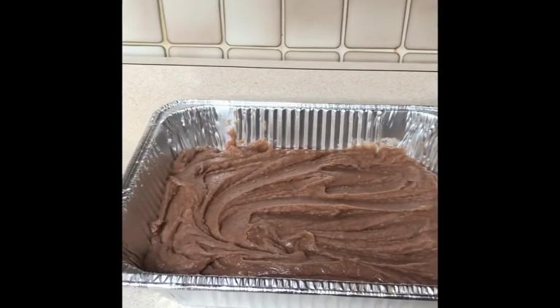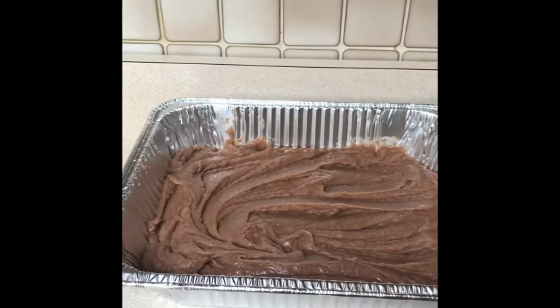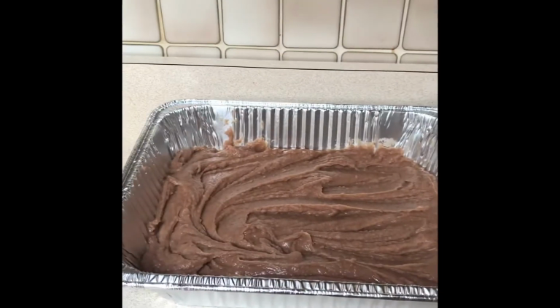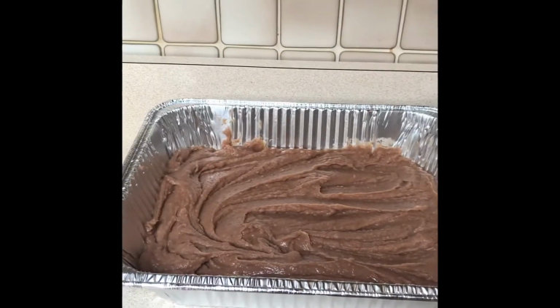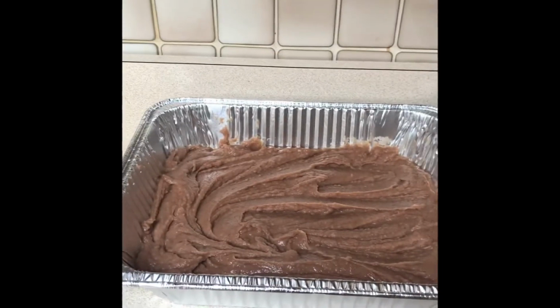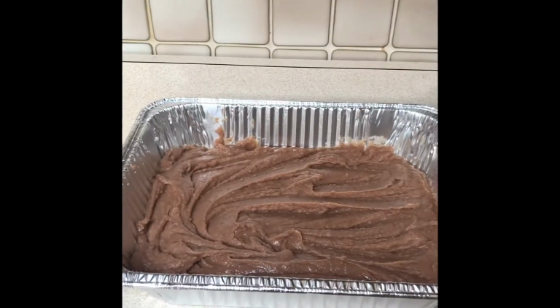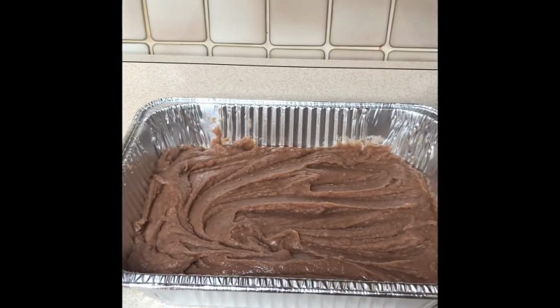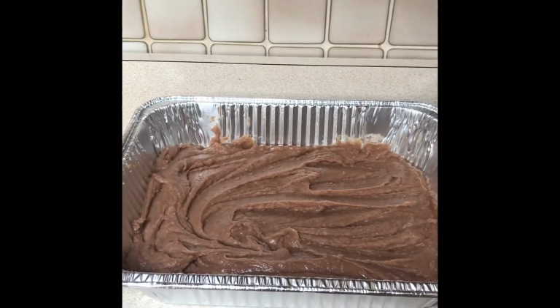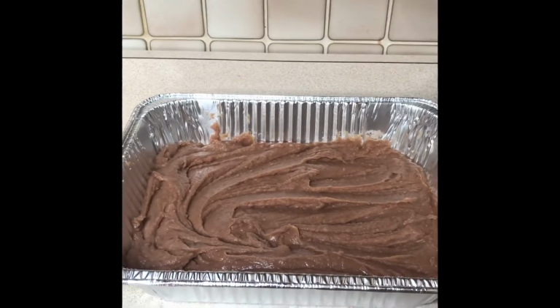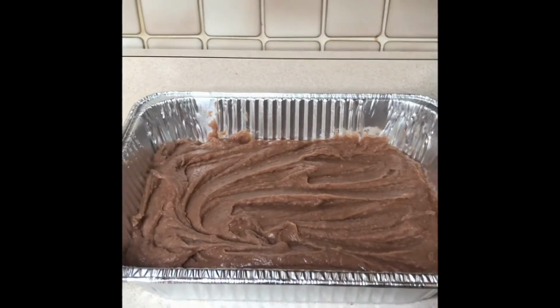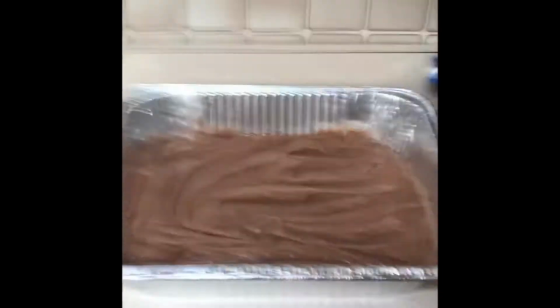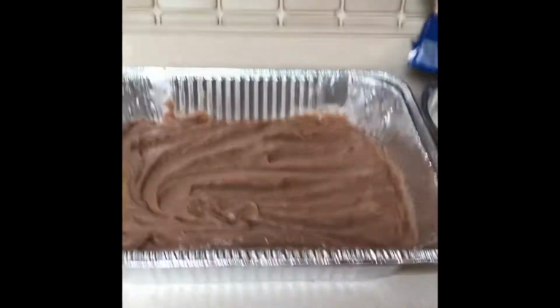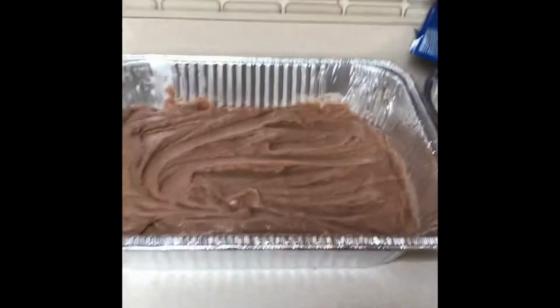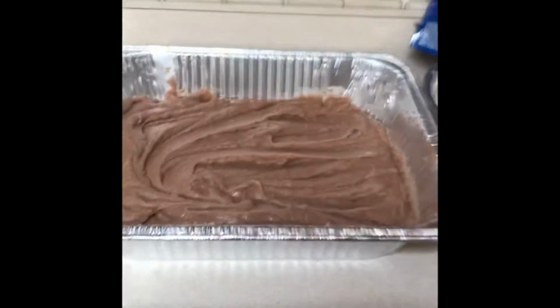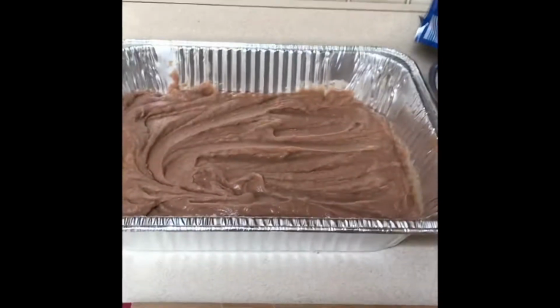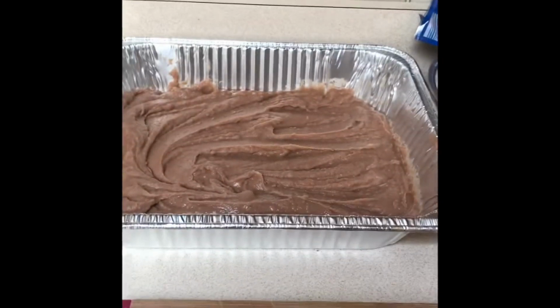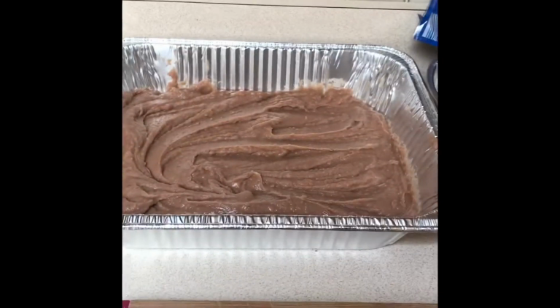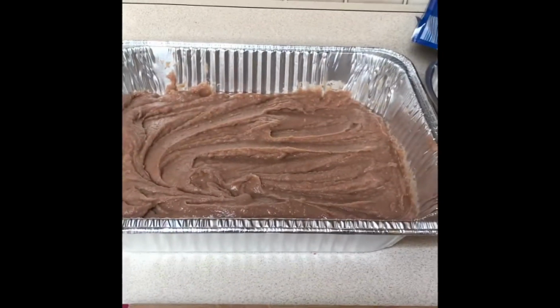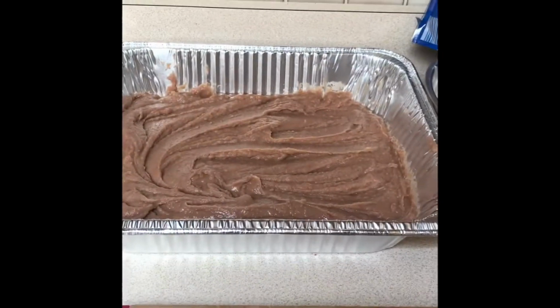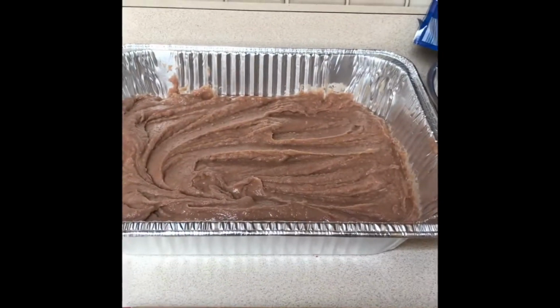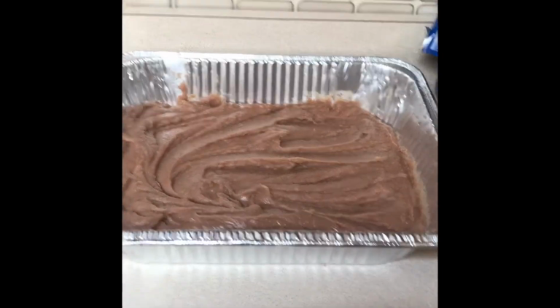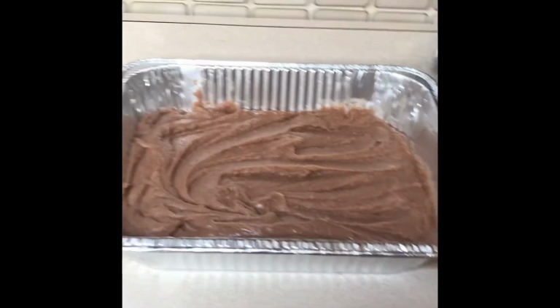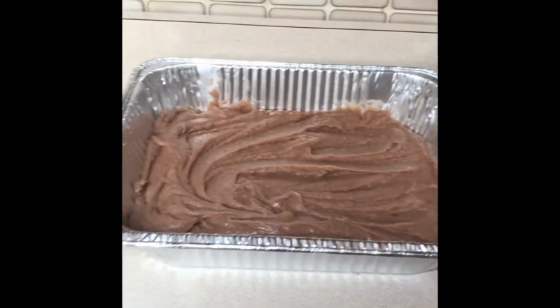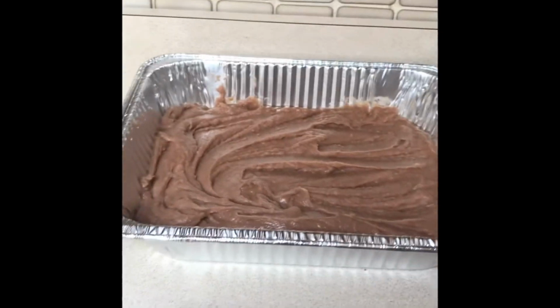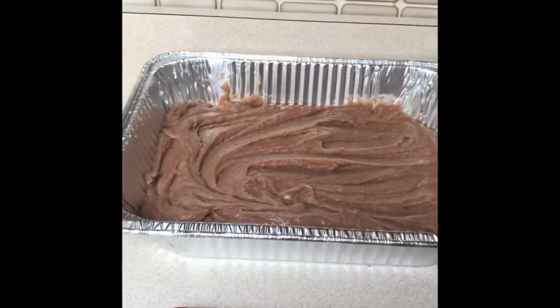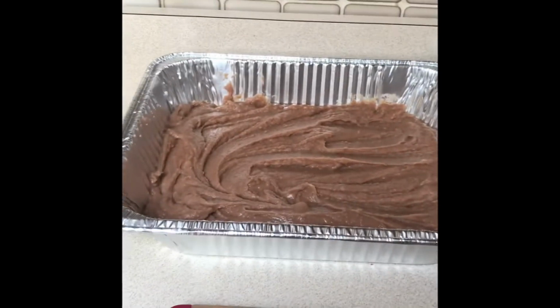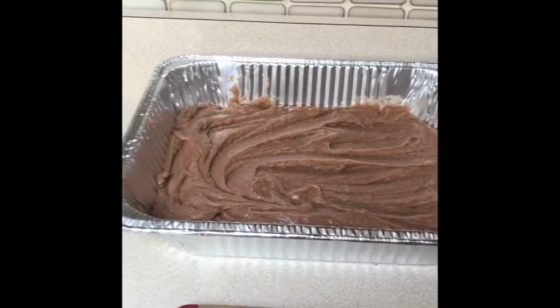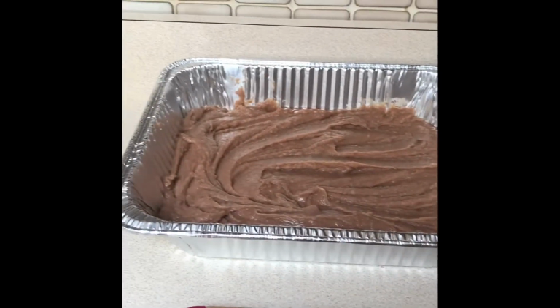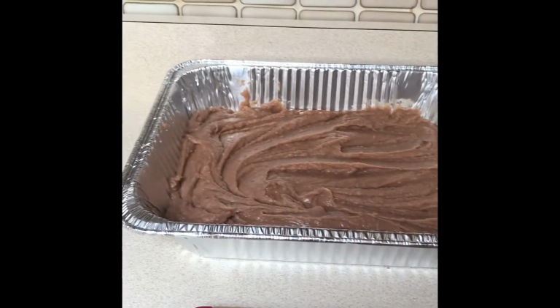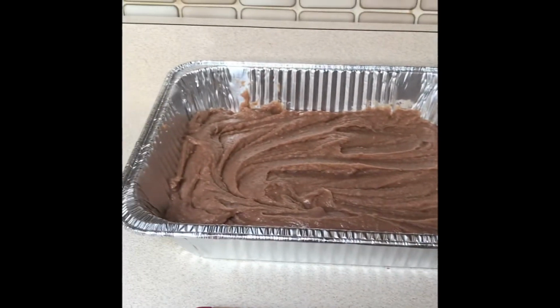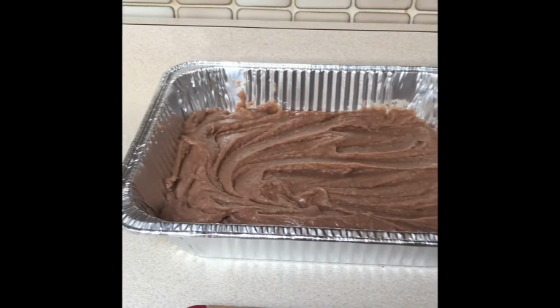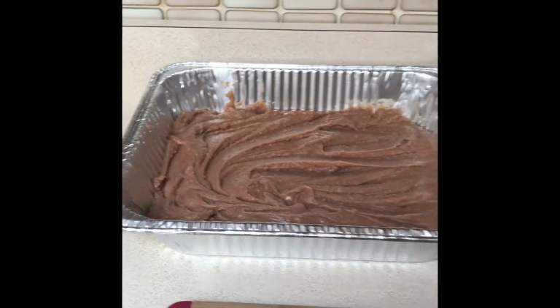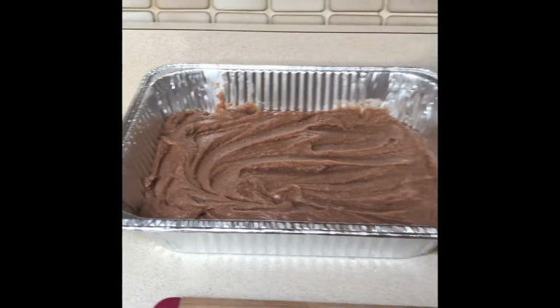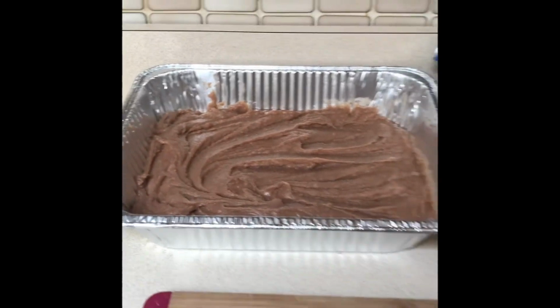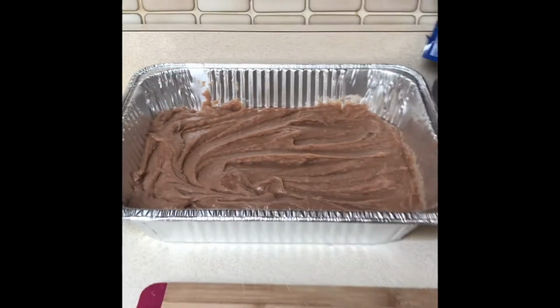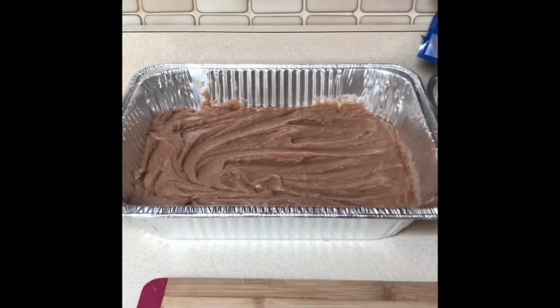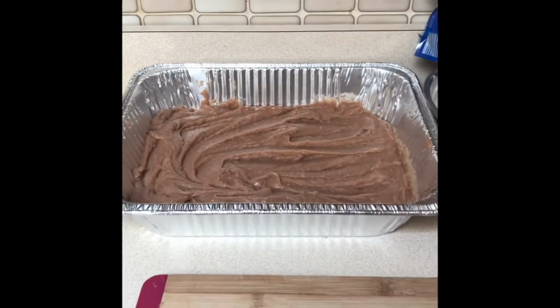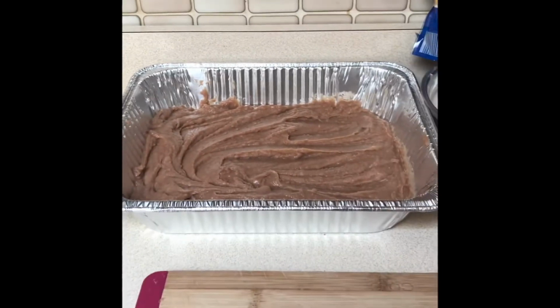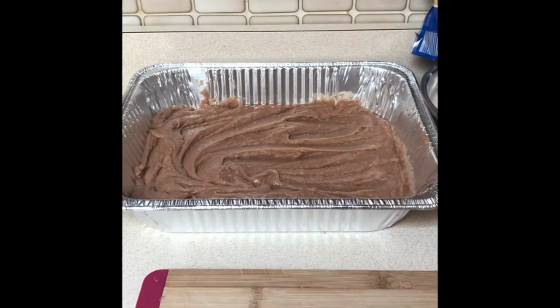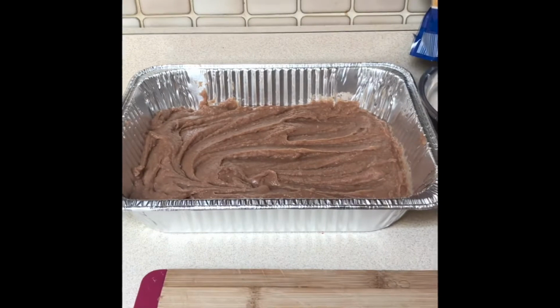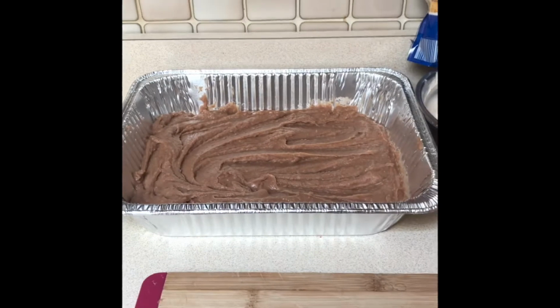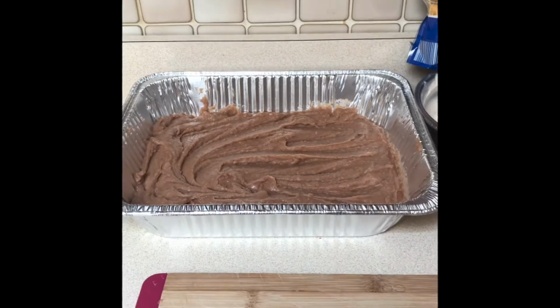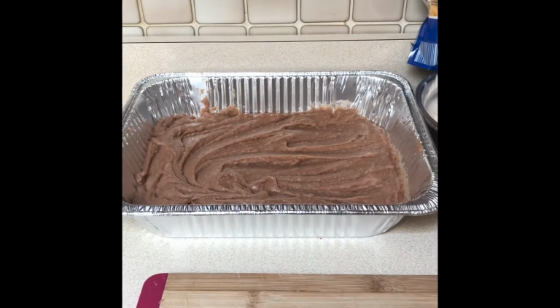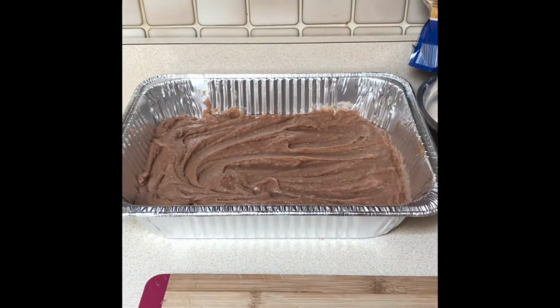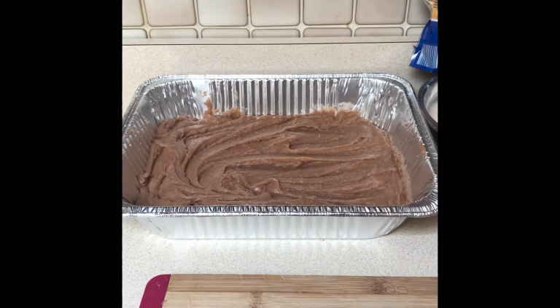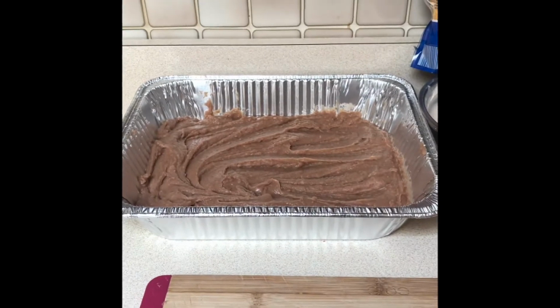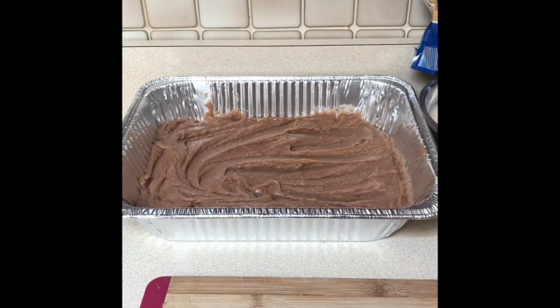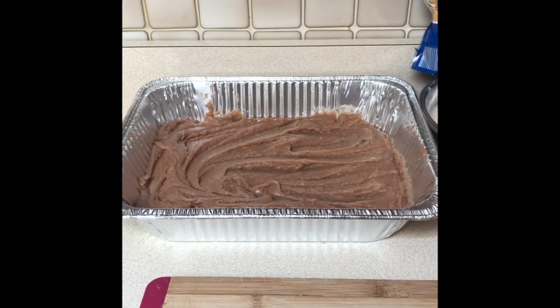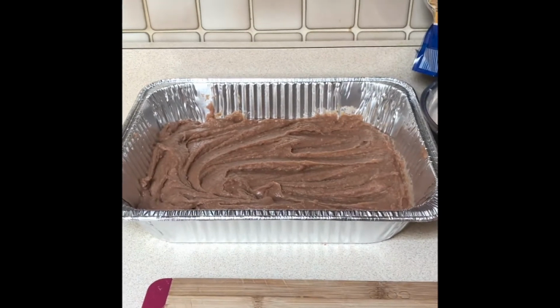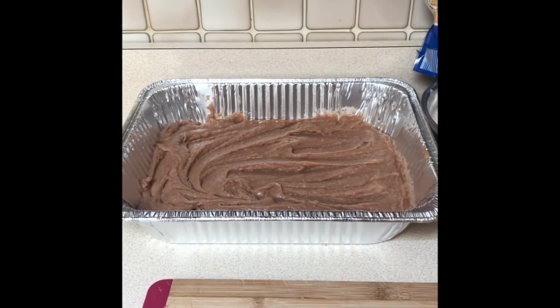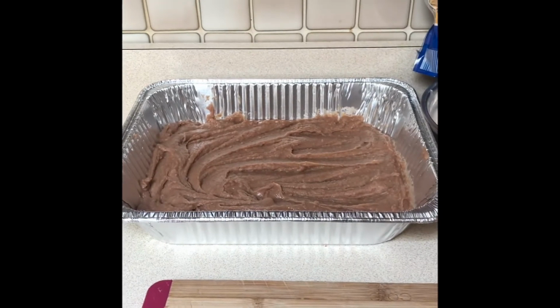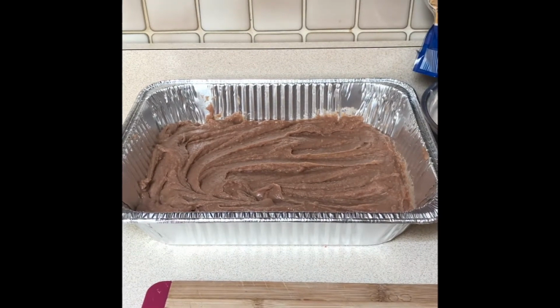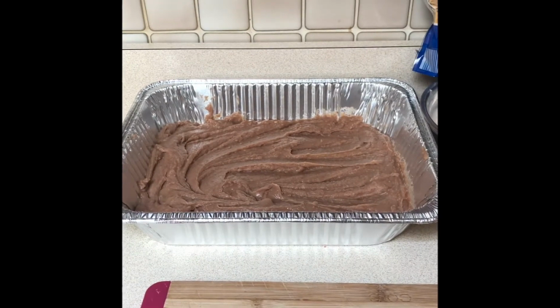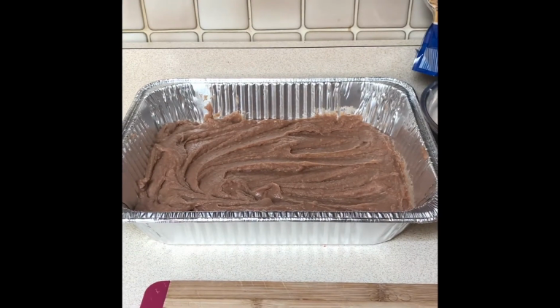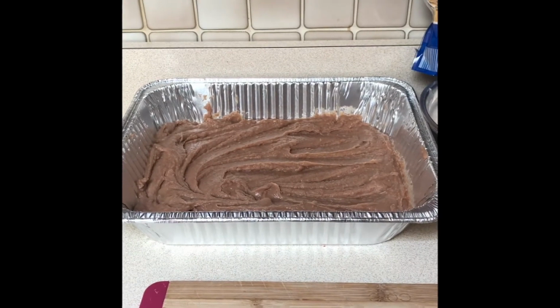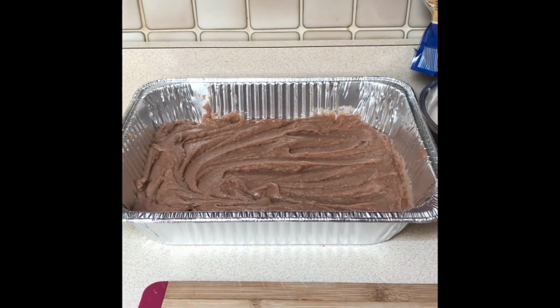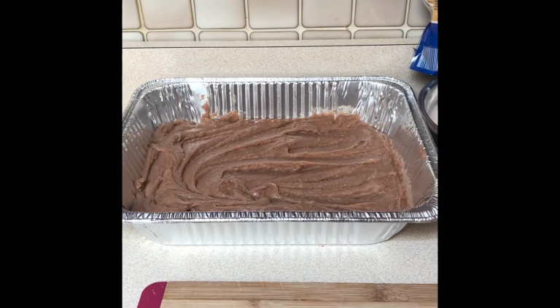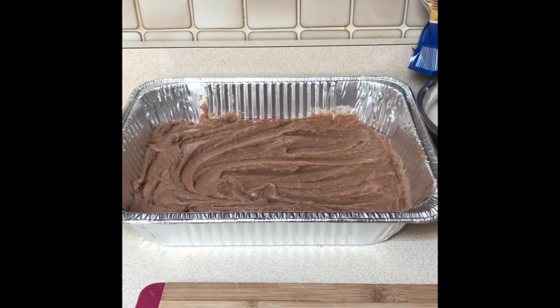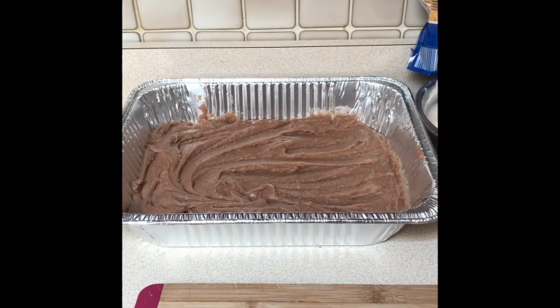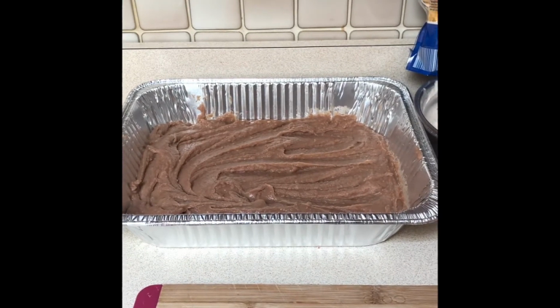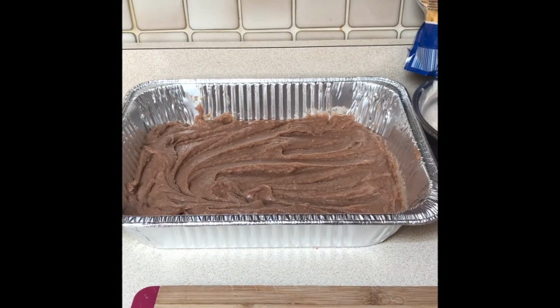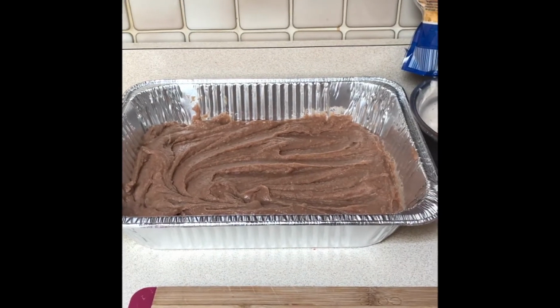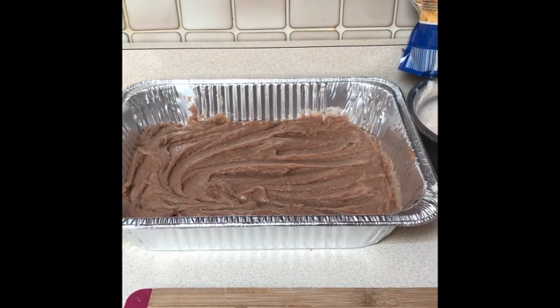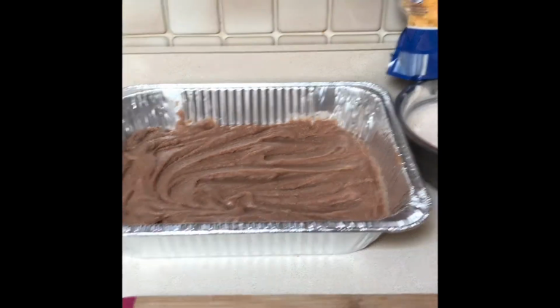Taco bean dip in 23 seconds. Get a pan. Get some refried beans, throw them in the pan, and spread them around.